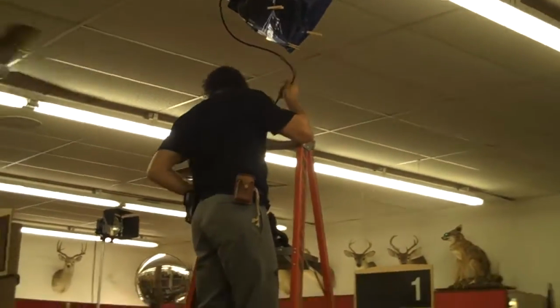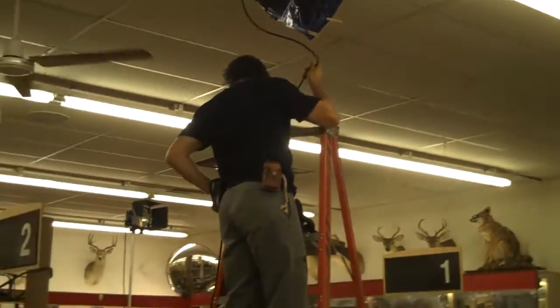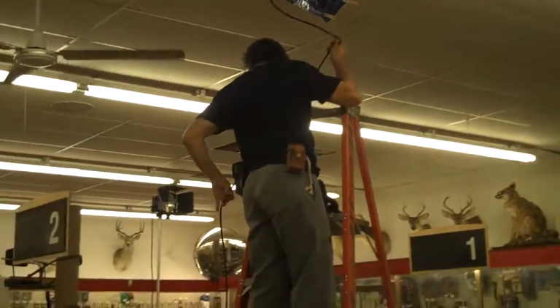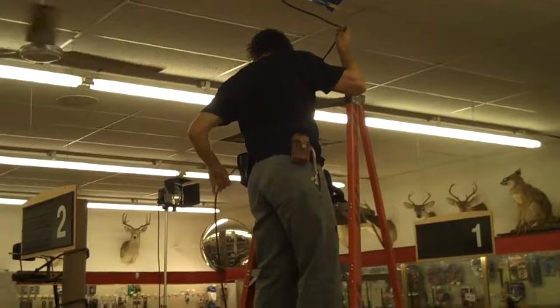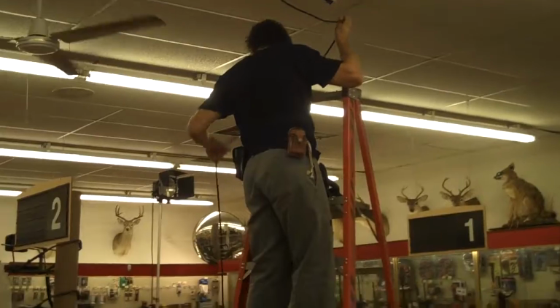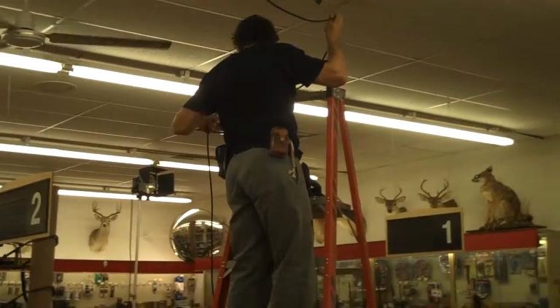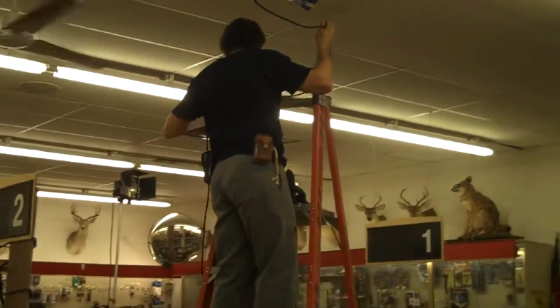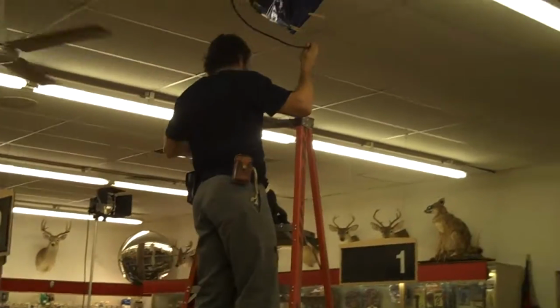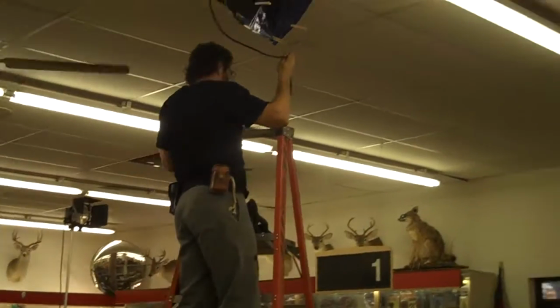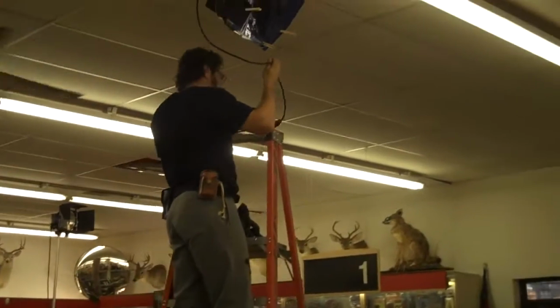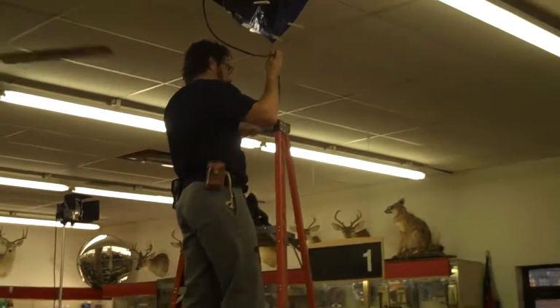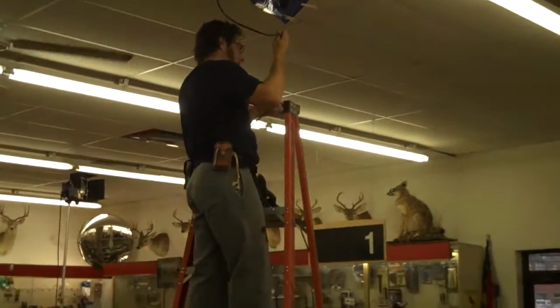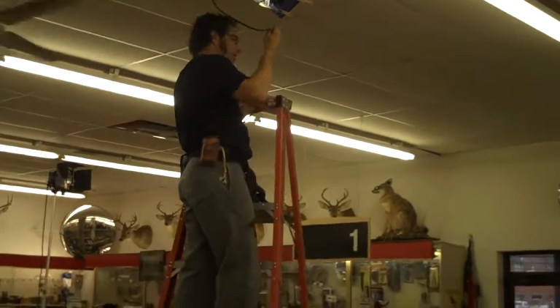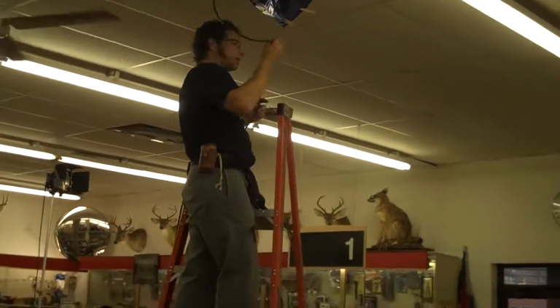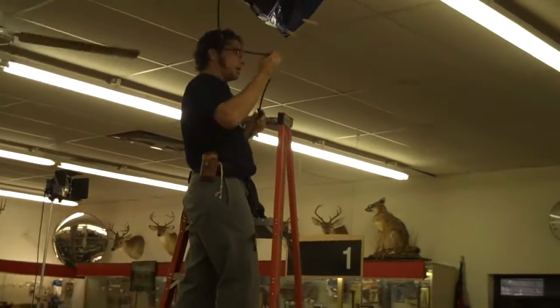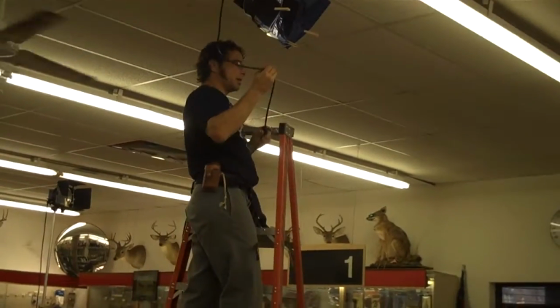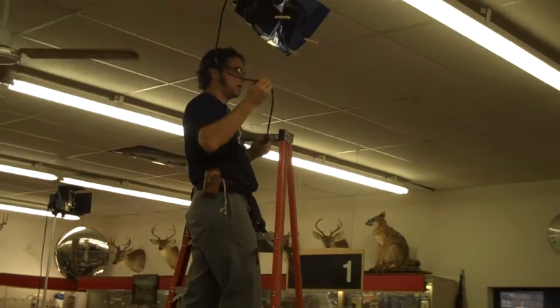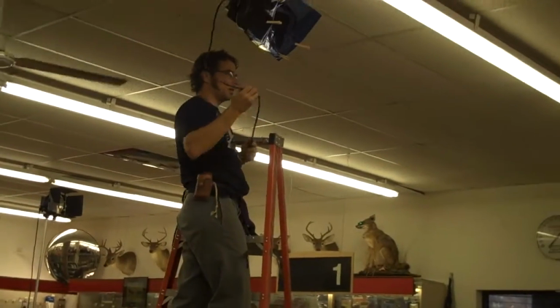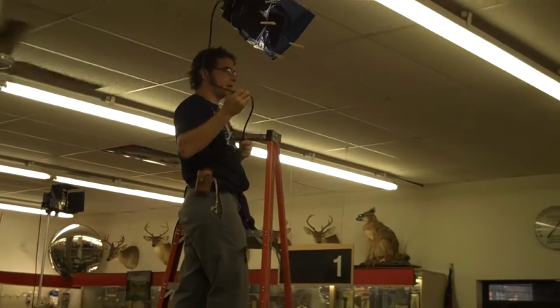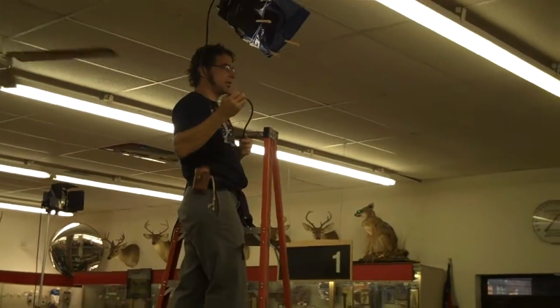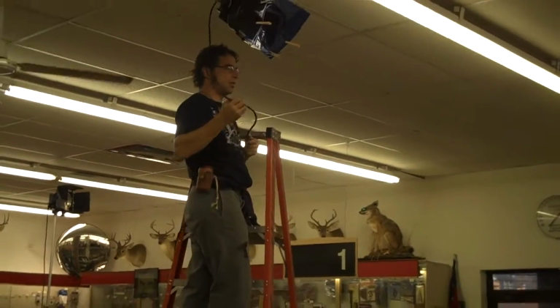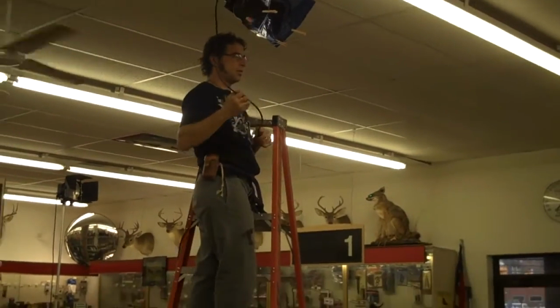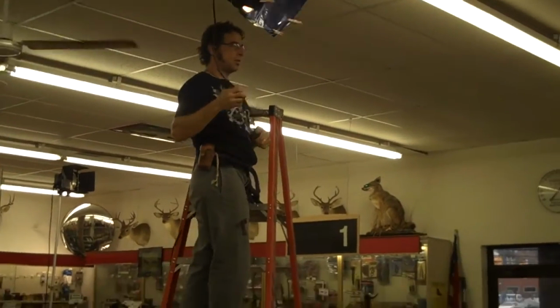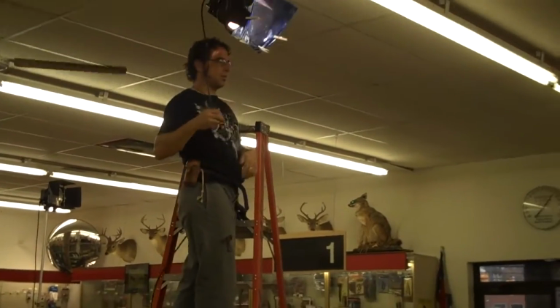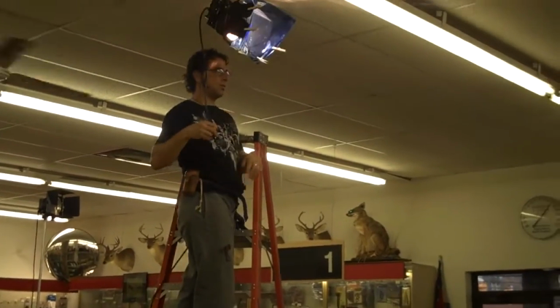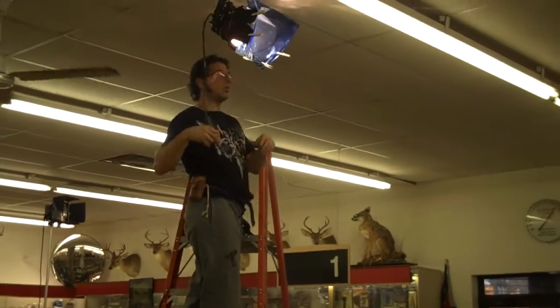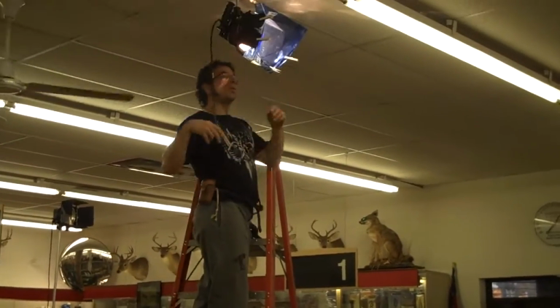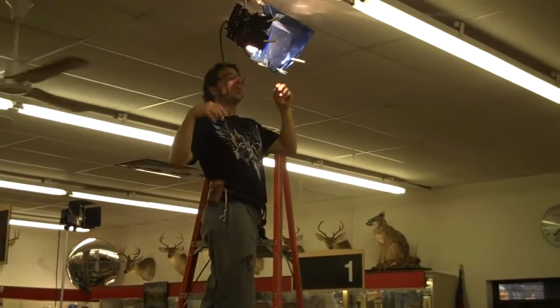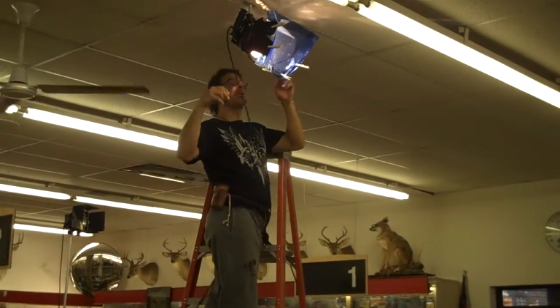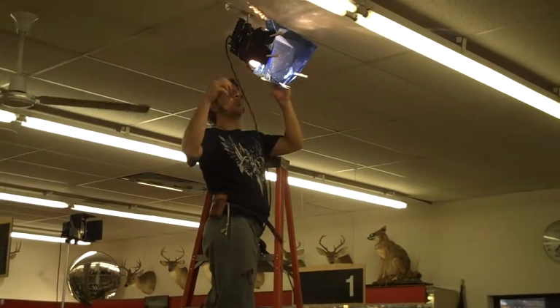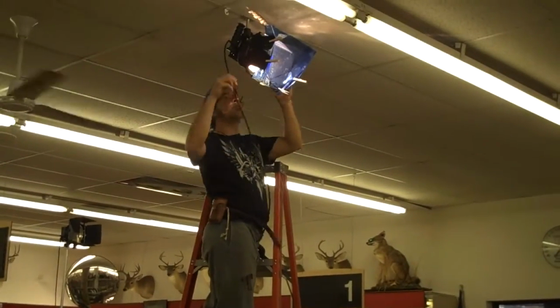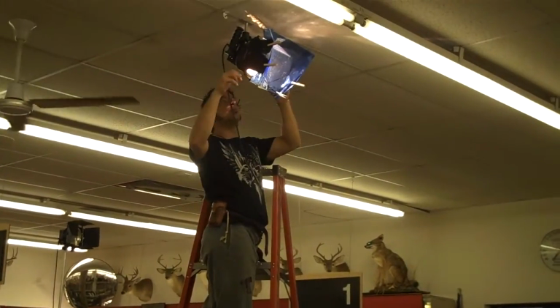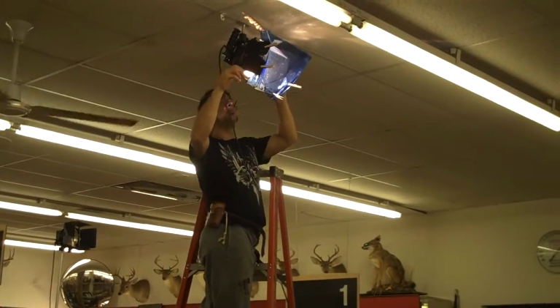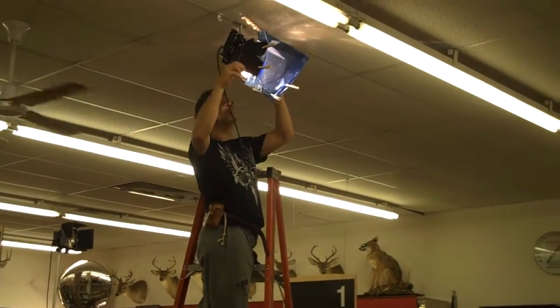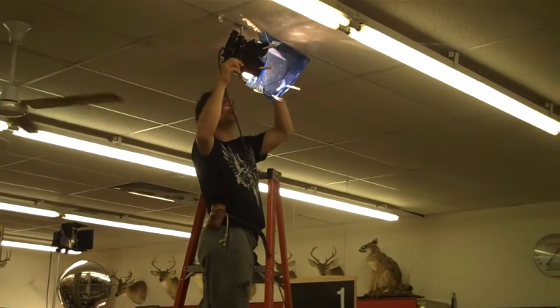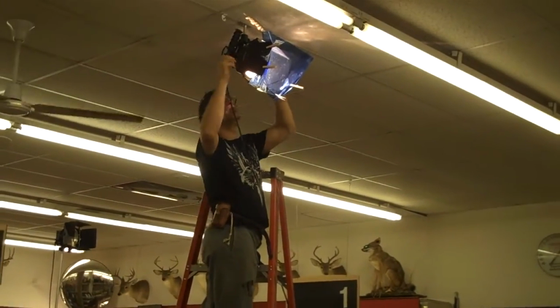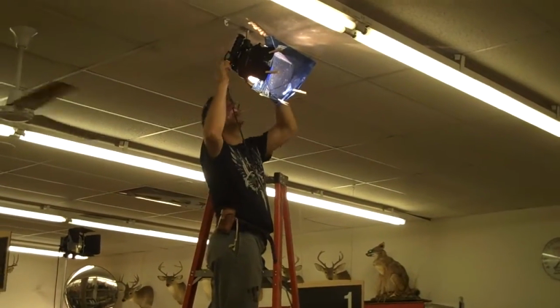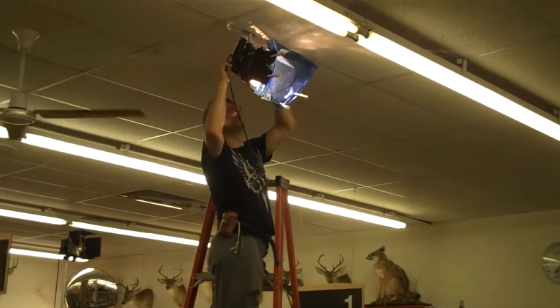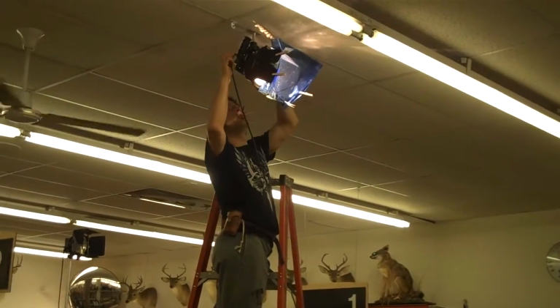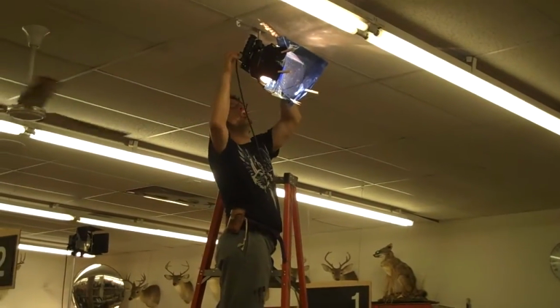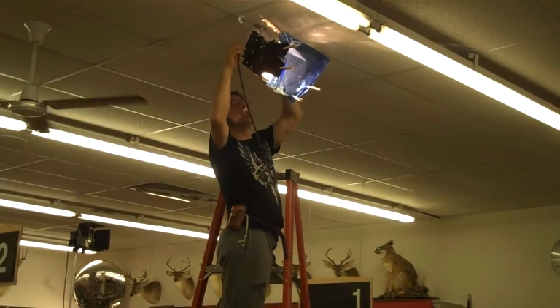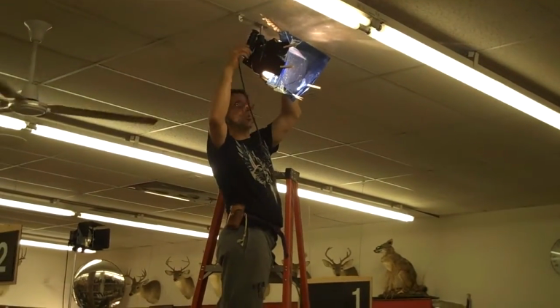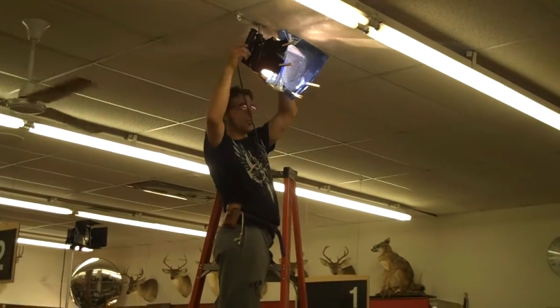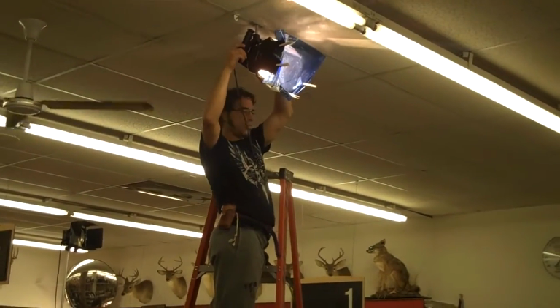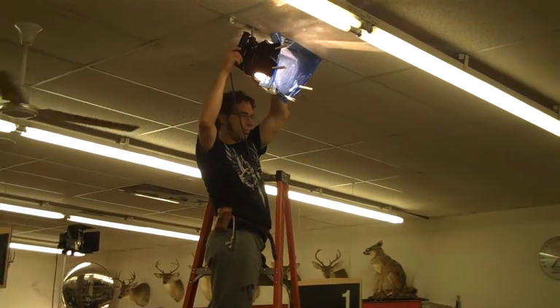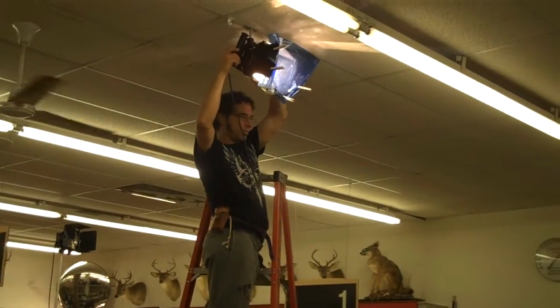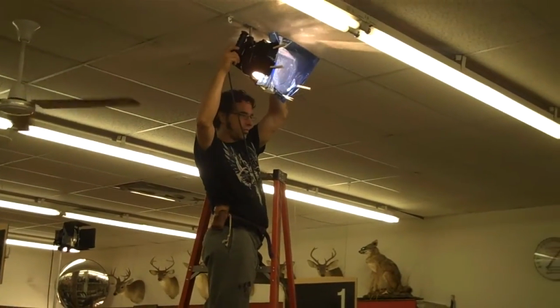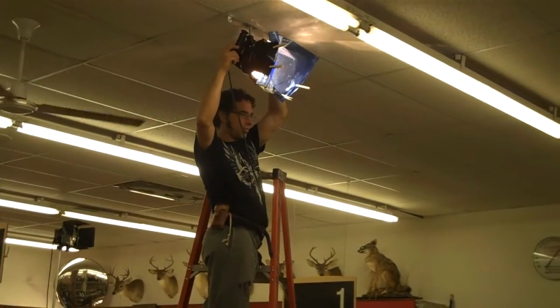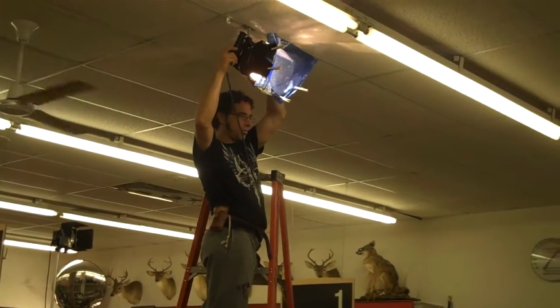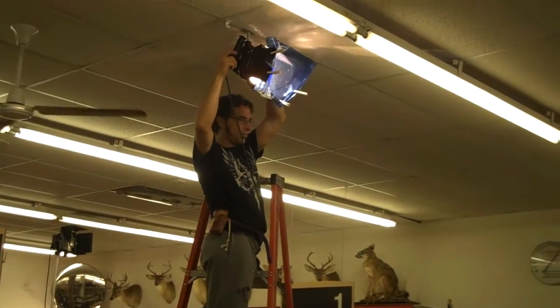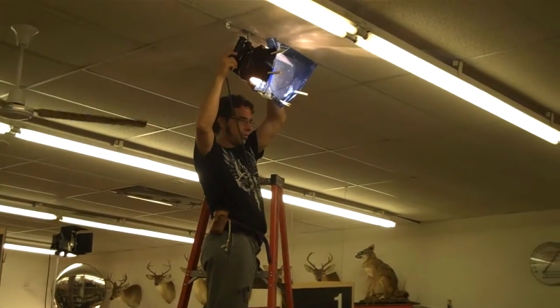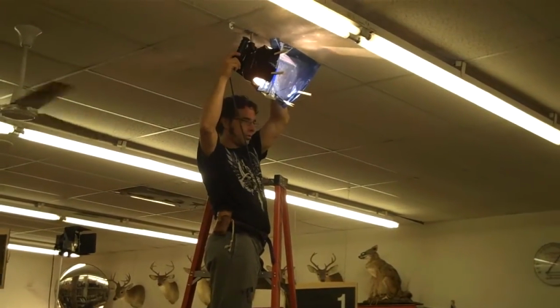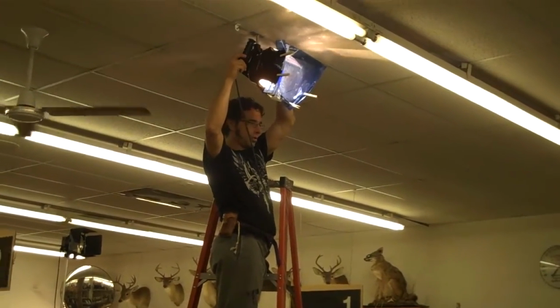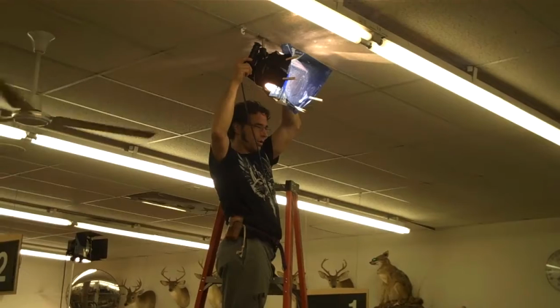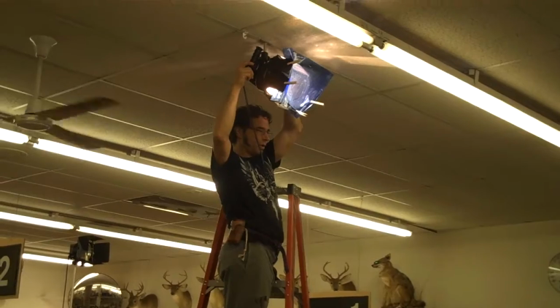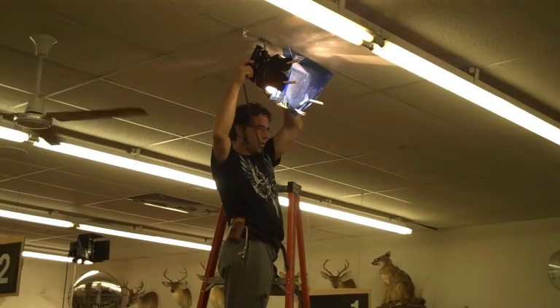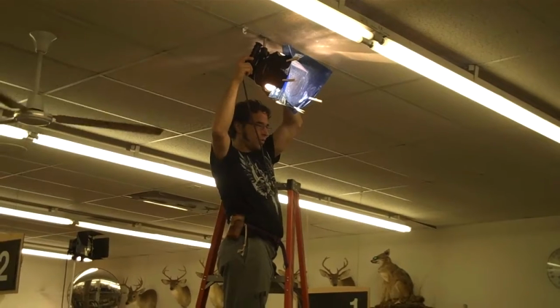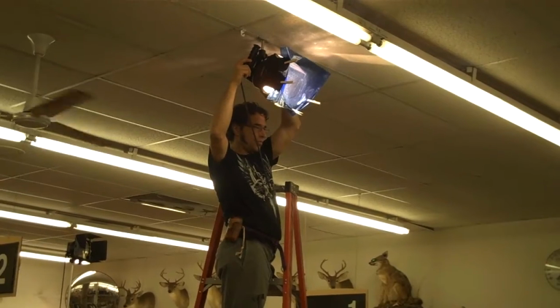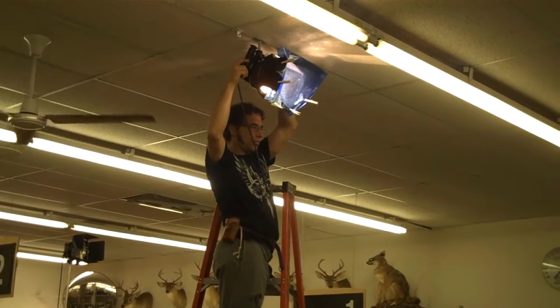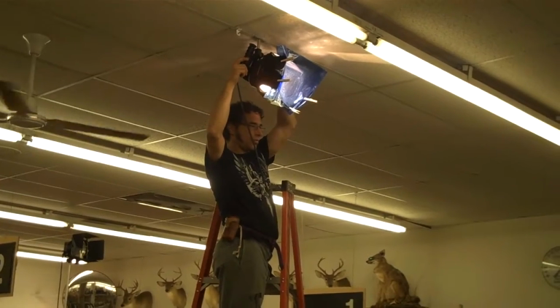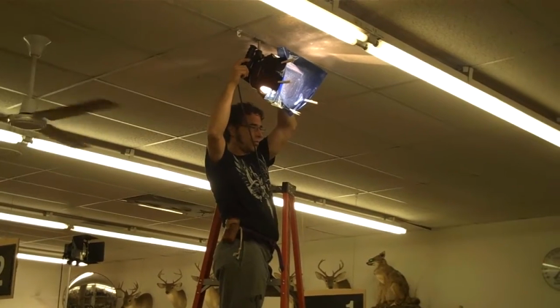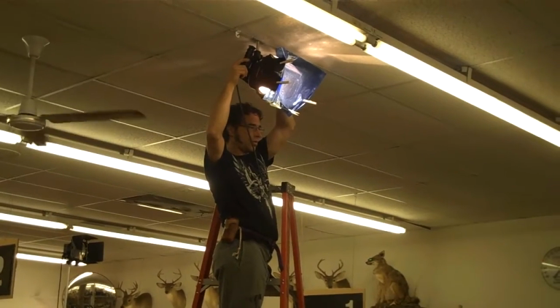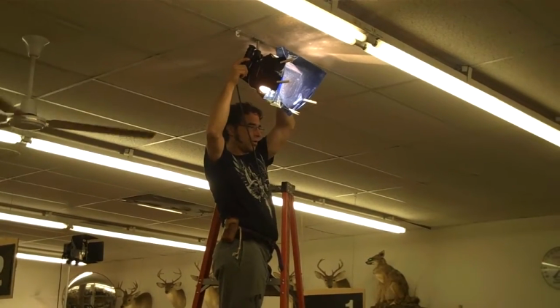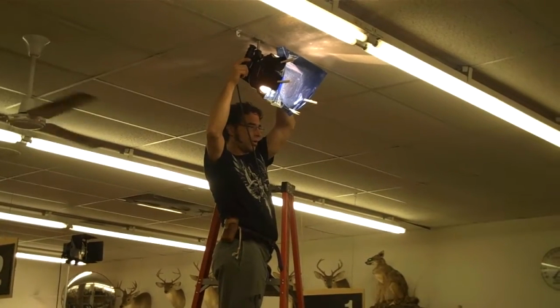Phillip's doing a great job lighting this film and we're all learning a lot, which is really, really cool.